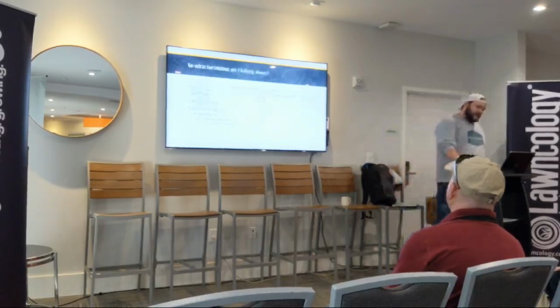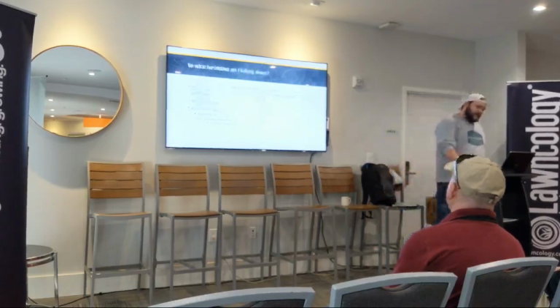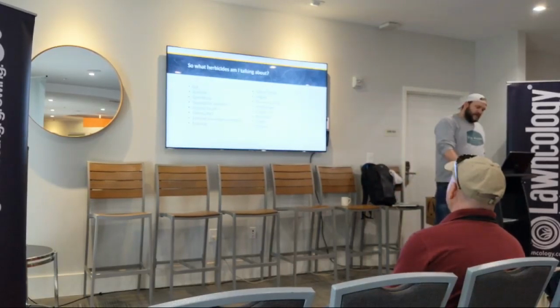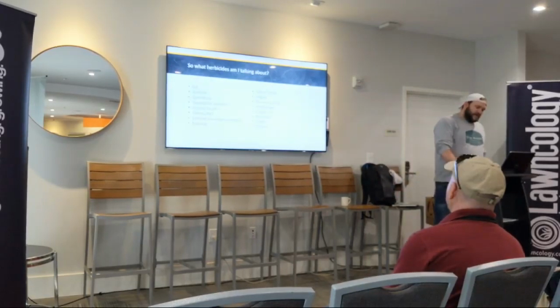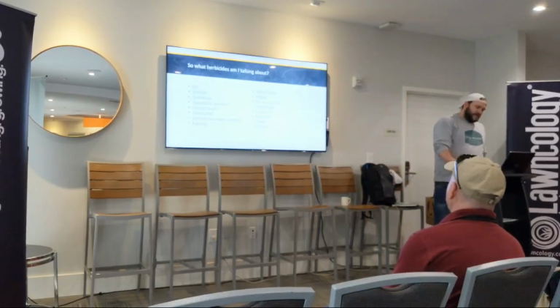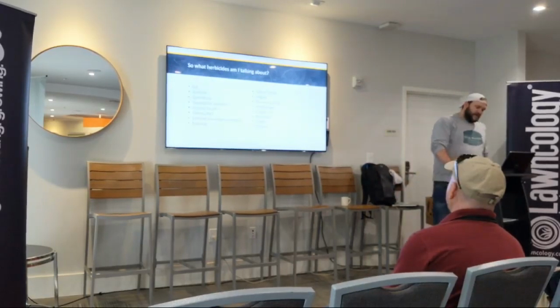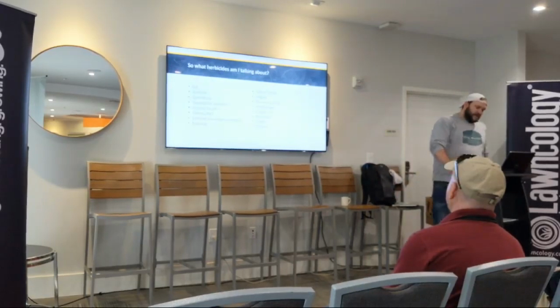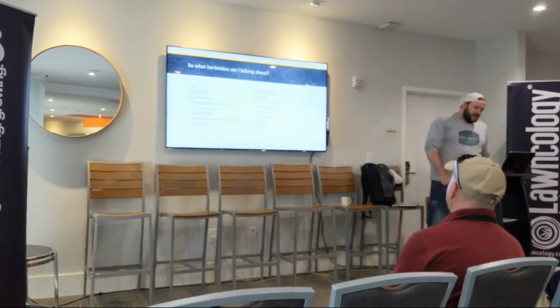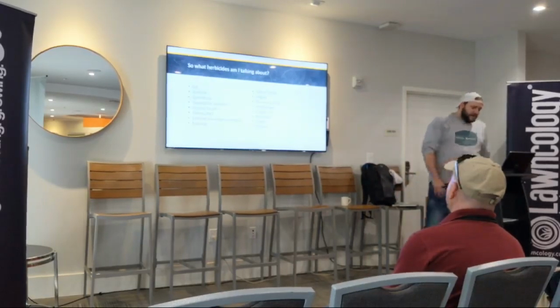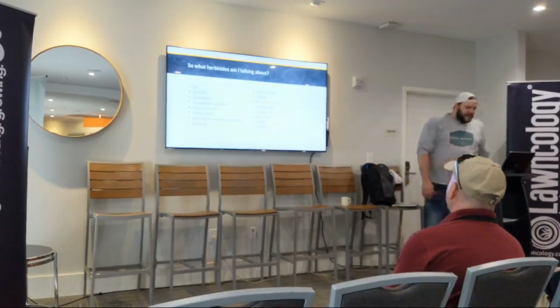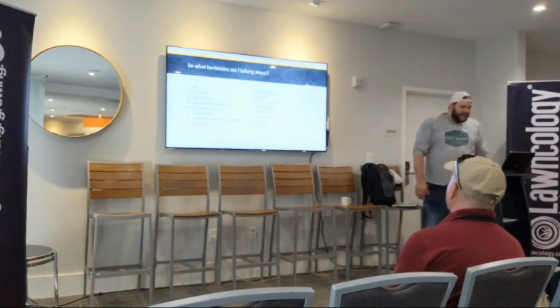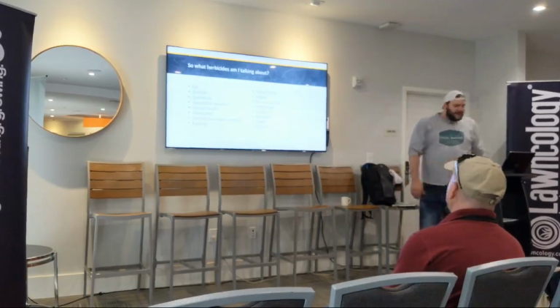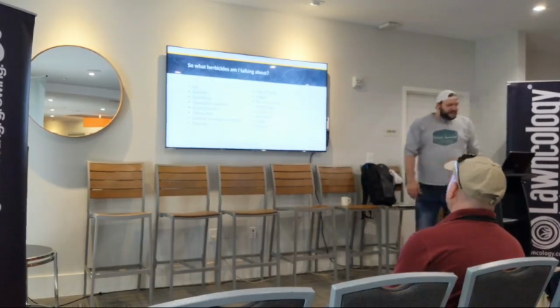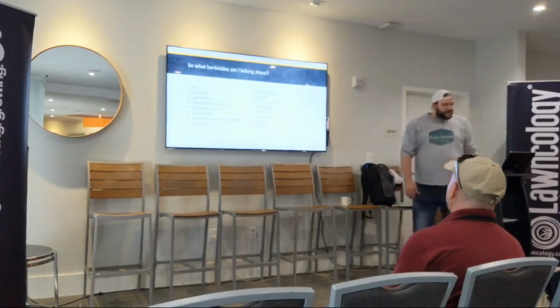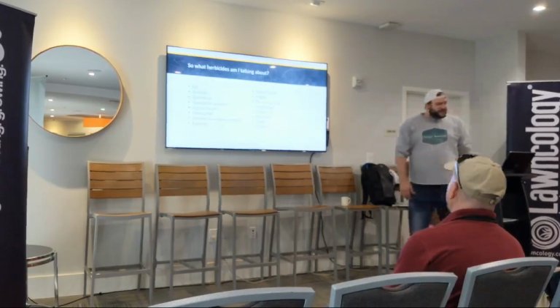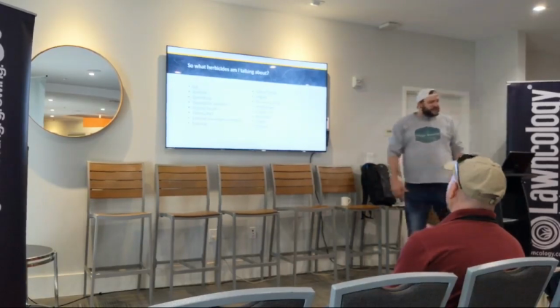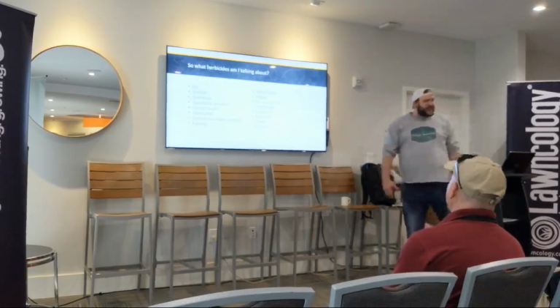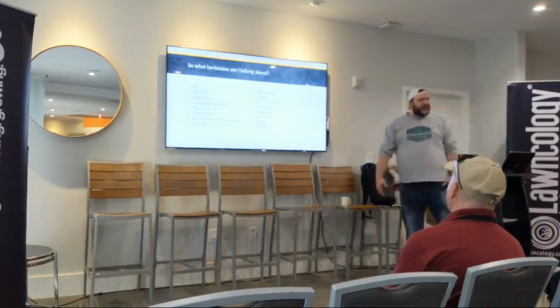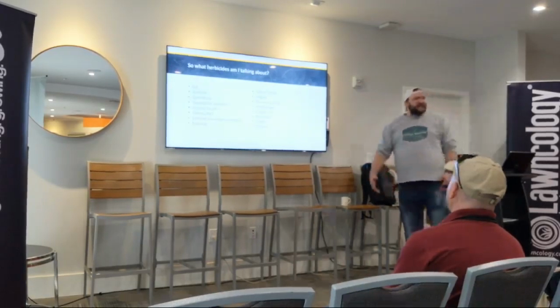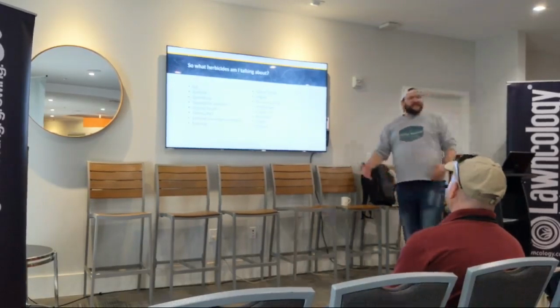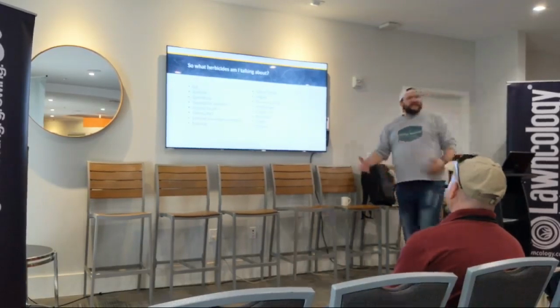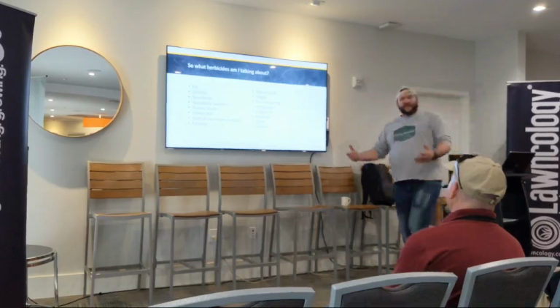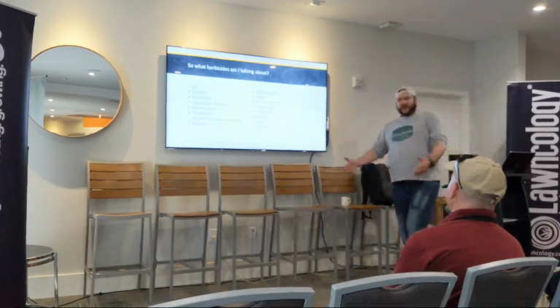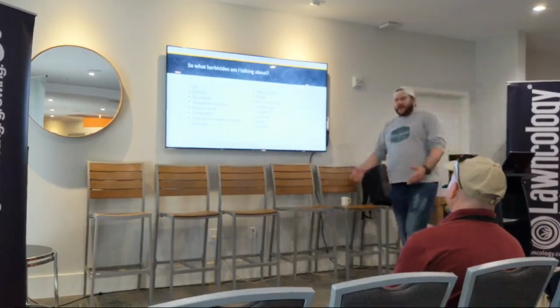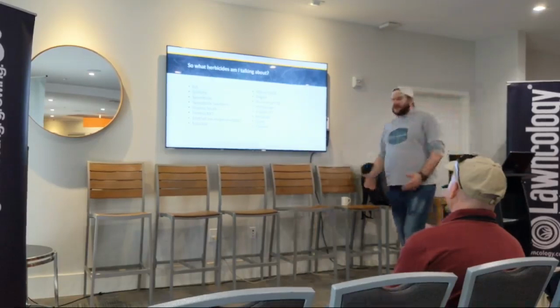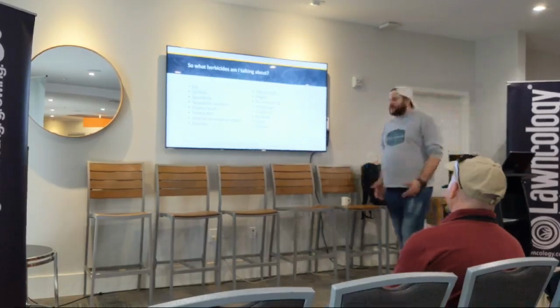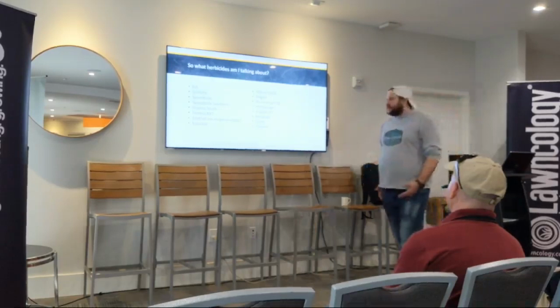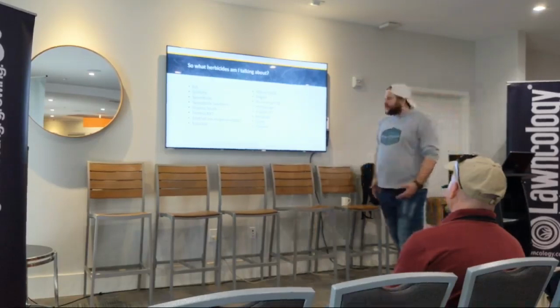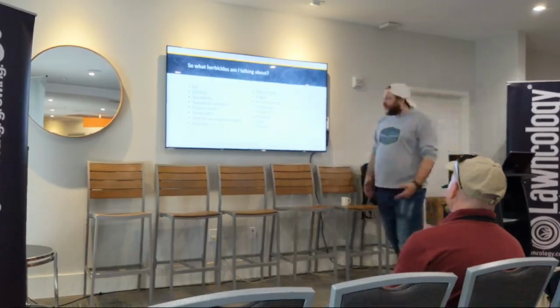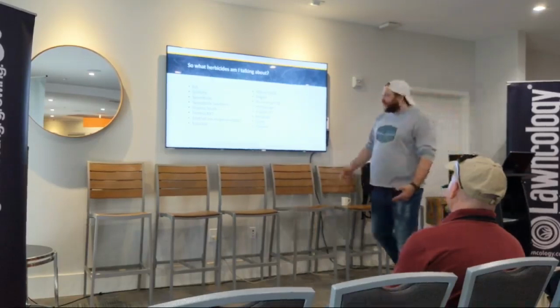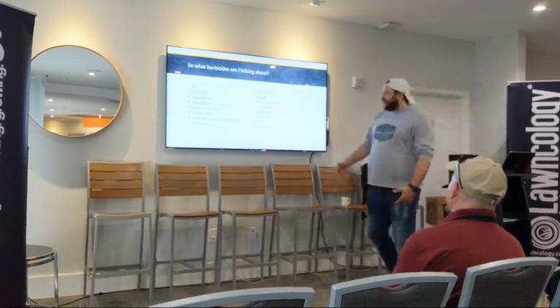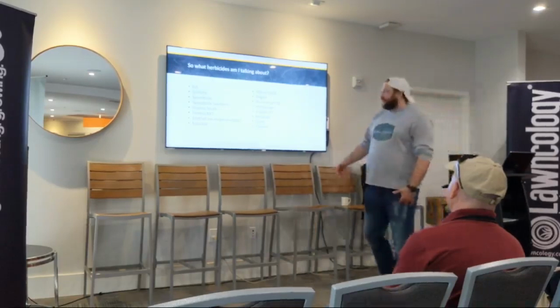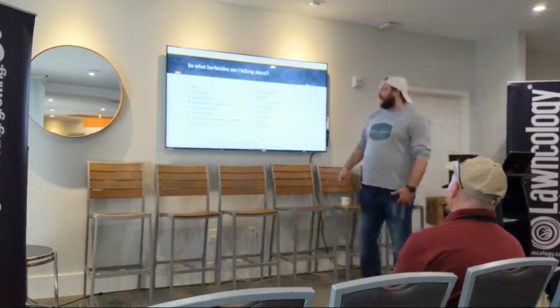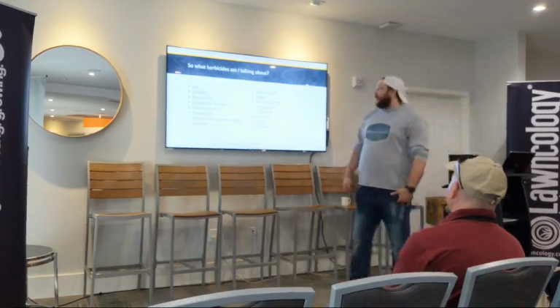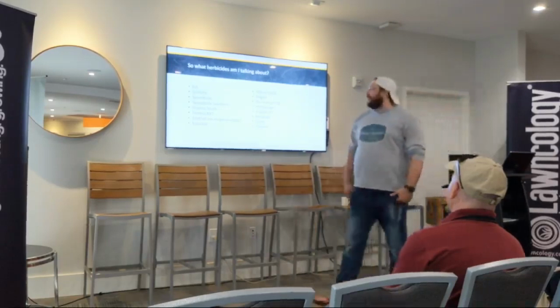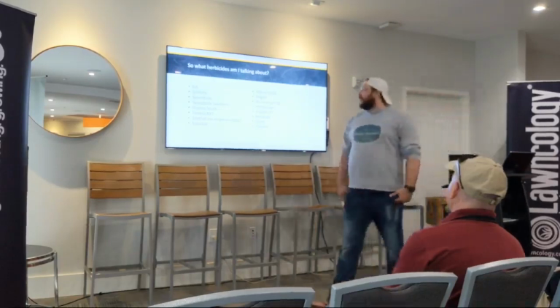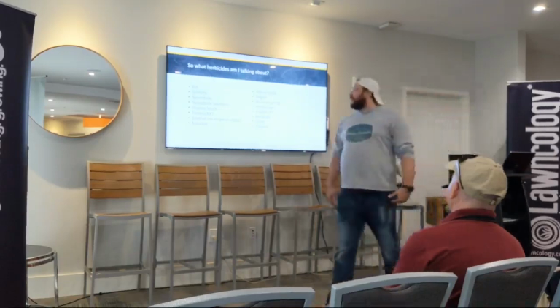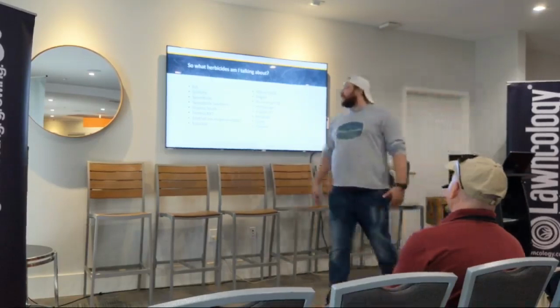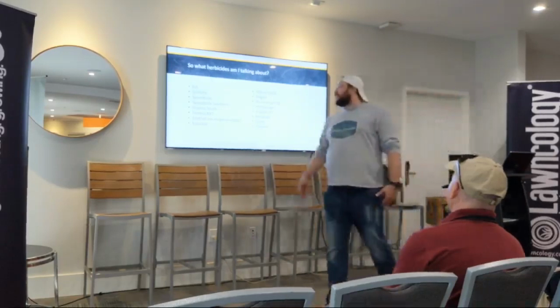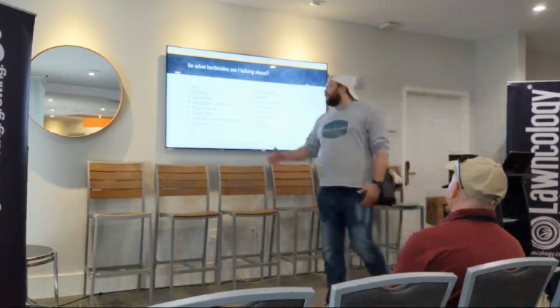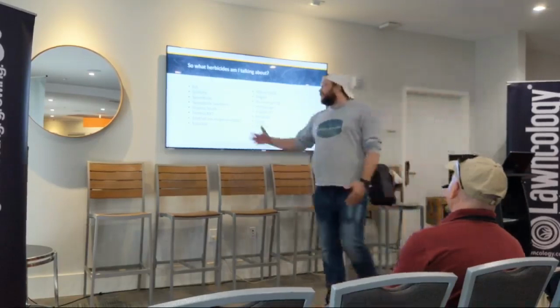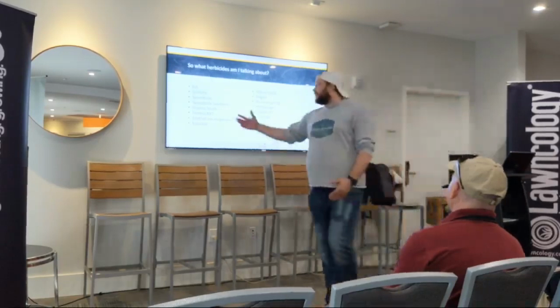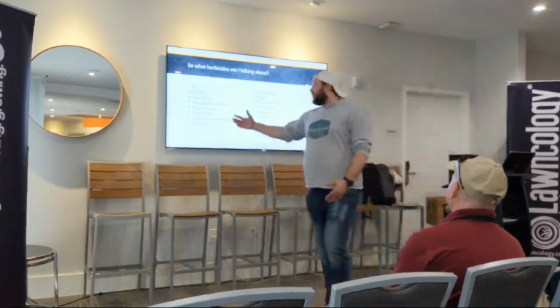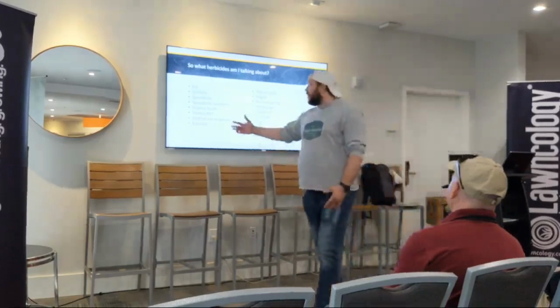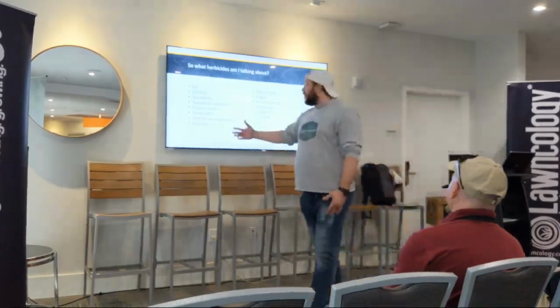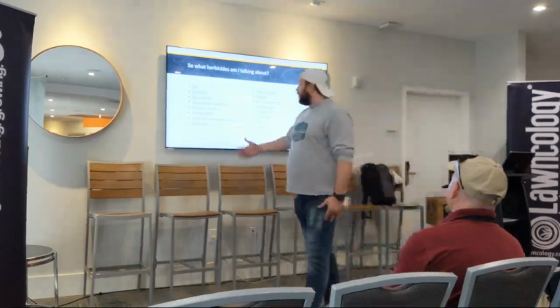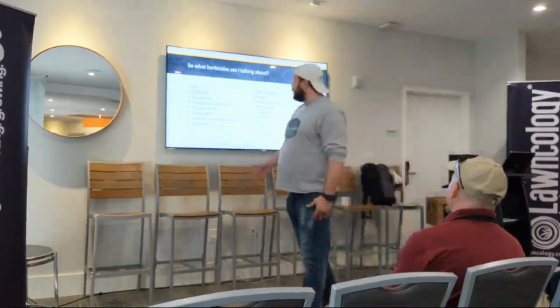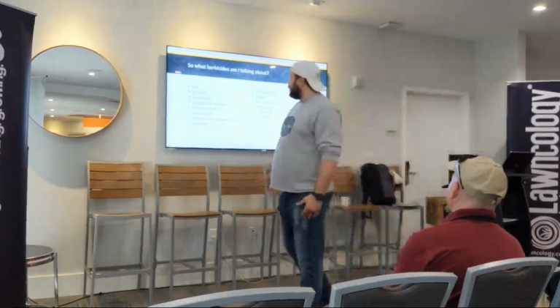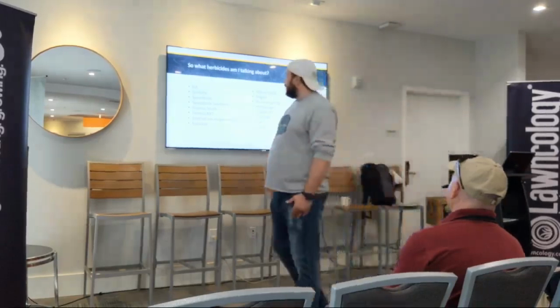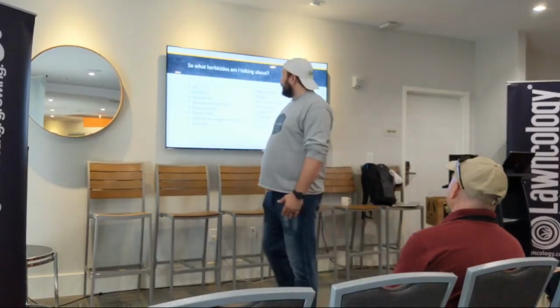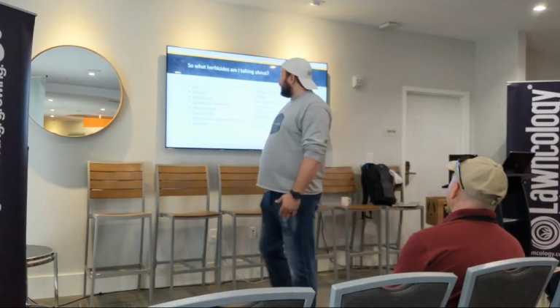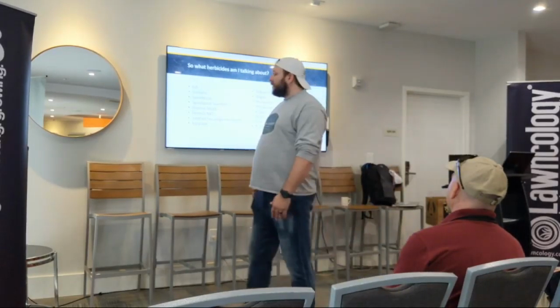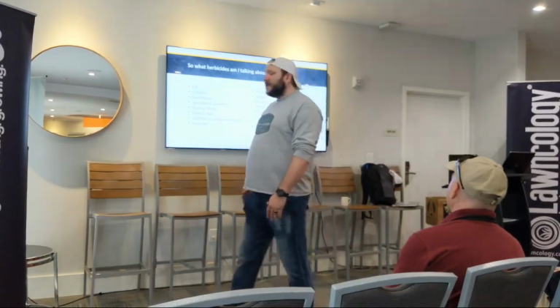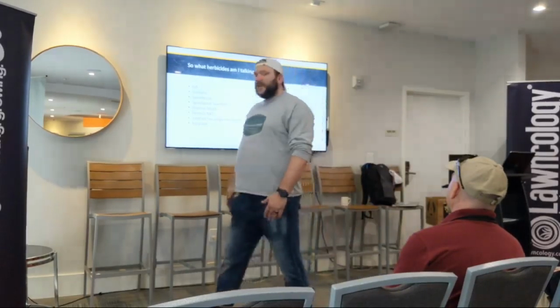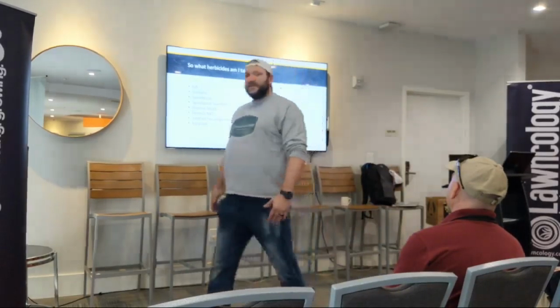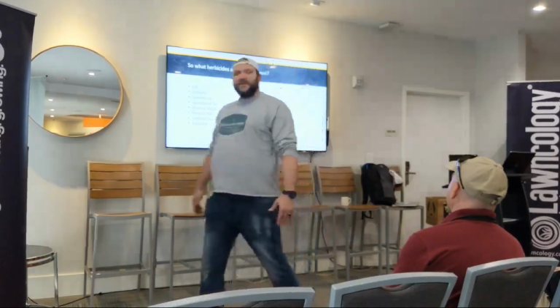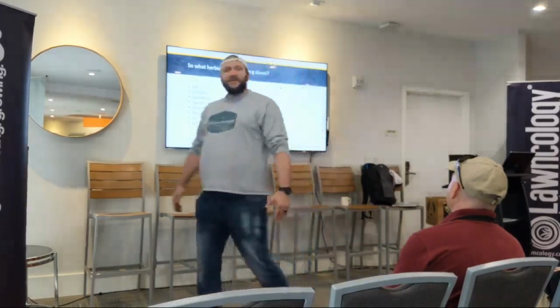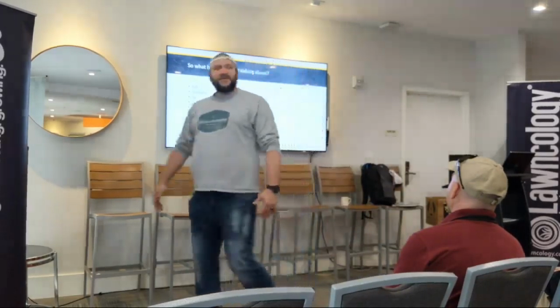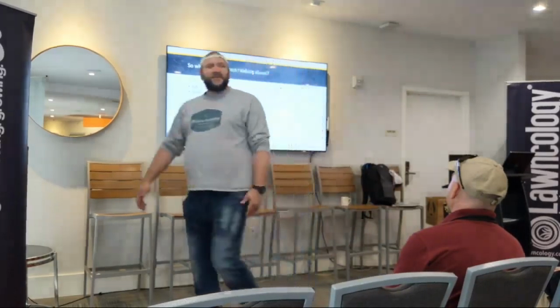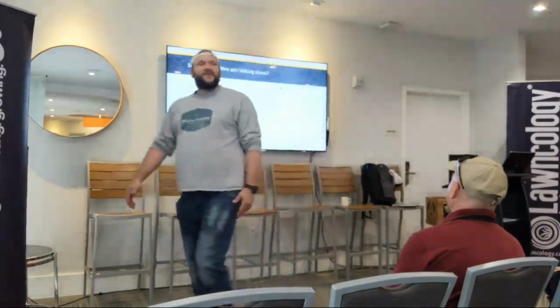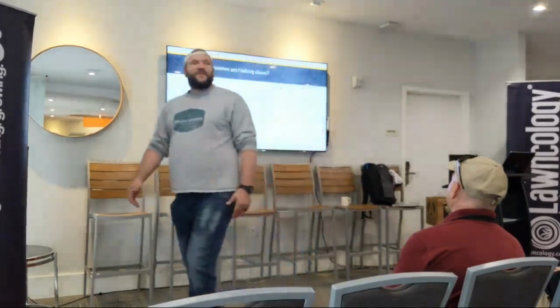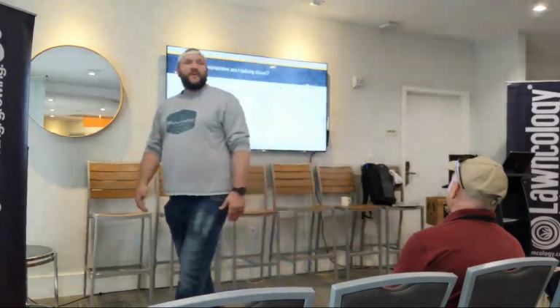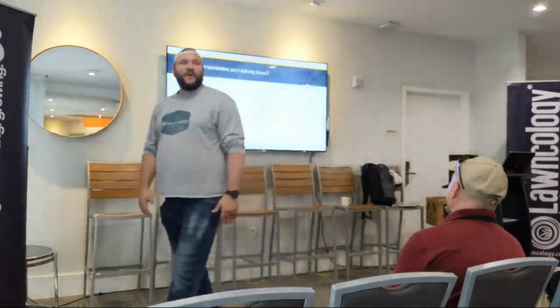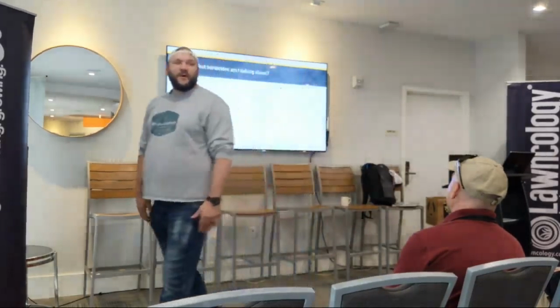So these are the types of products I'm talking about. Q4. How many people use Q4?